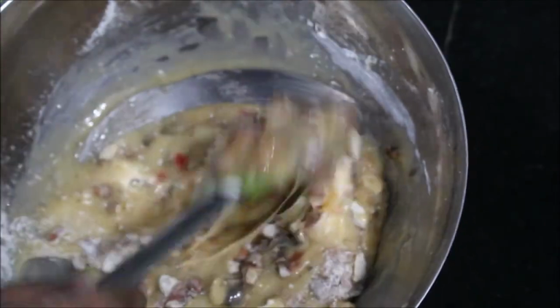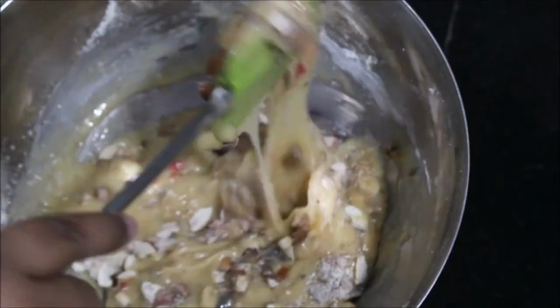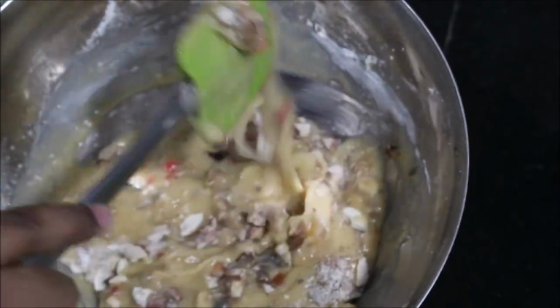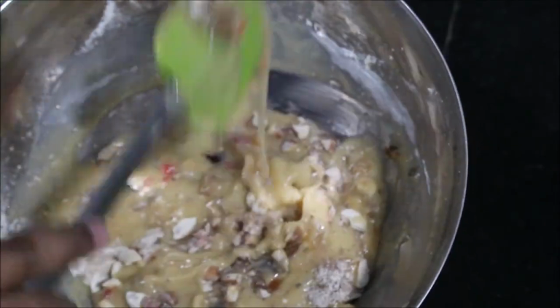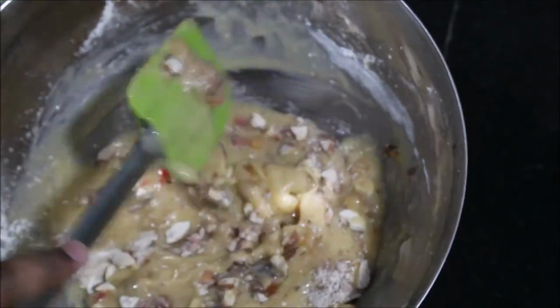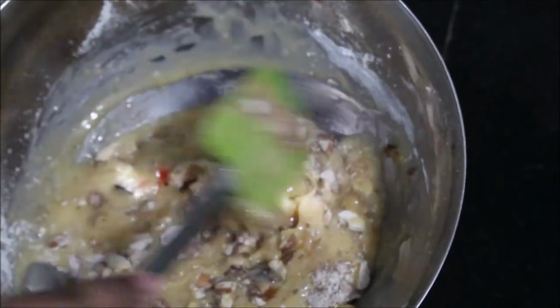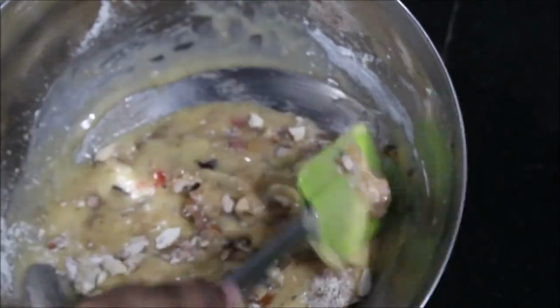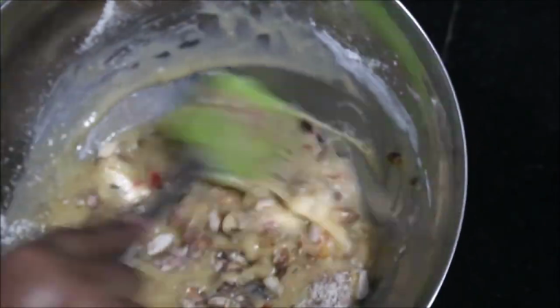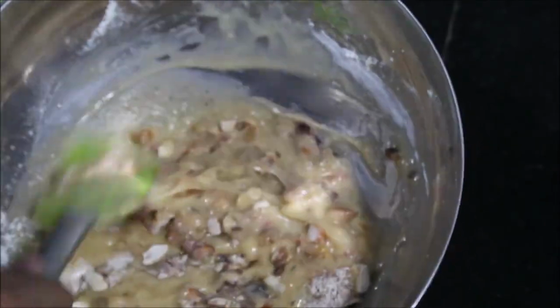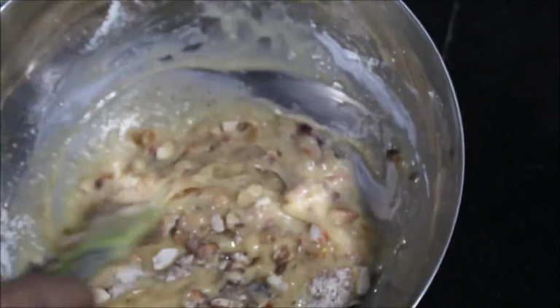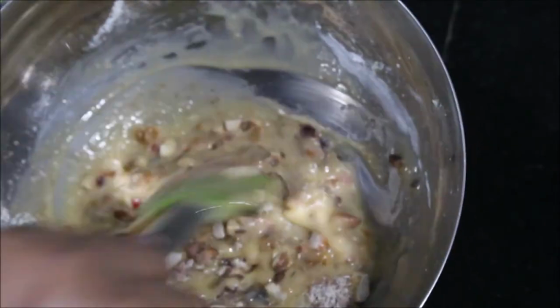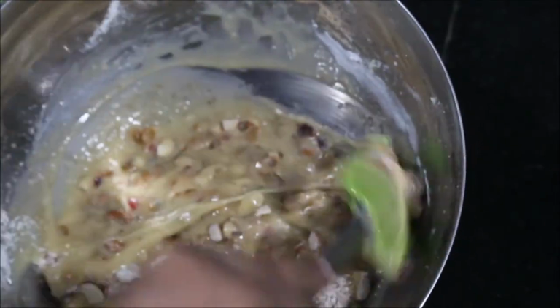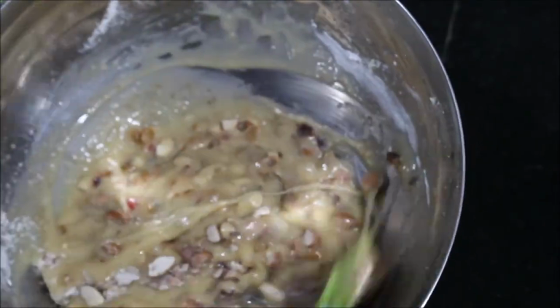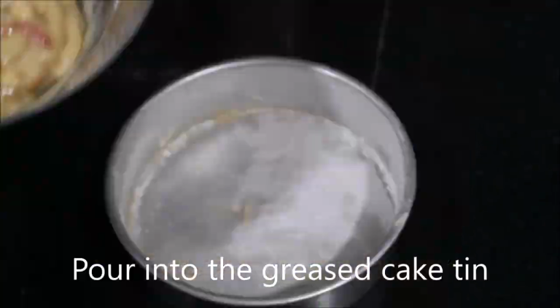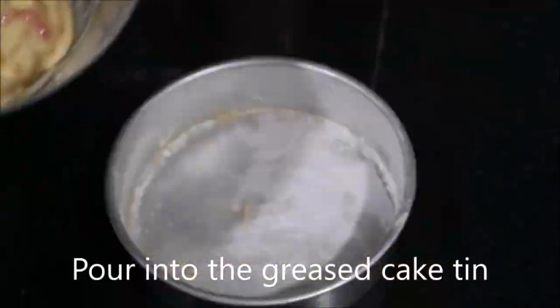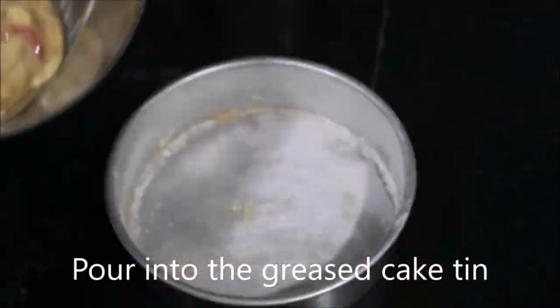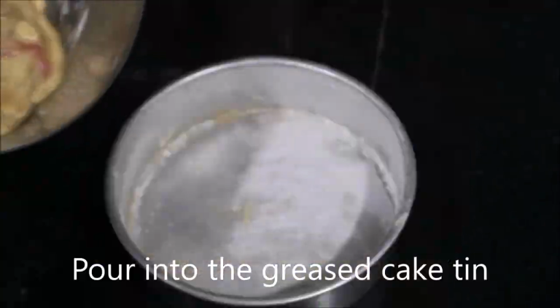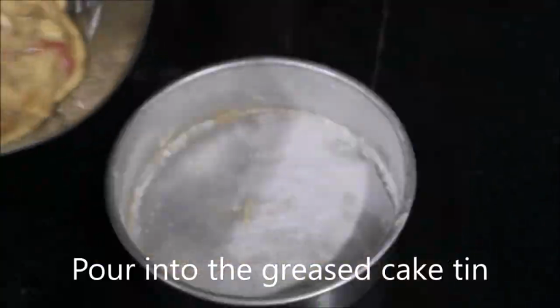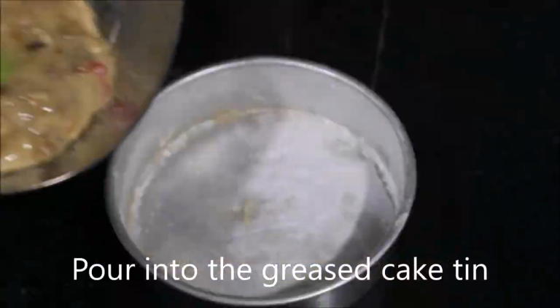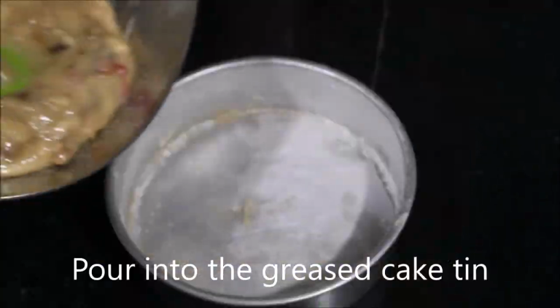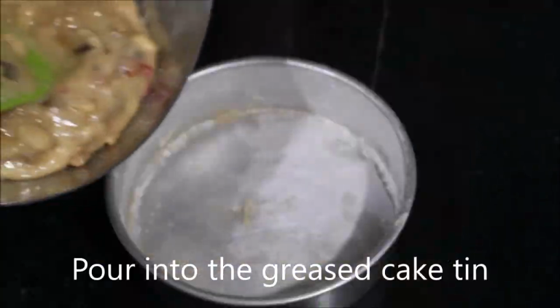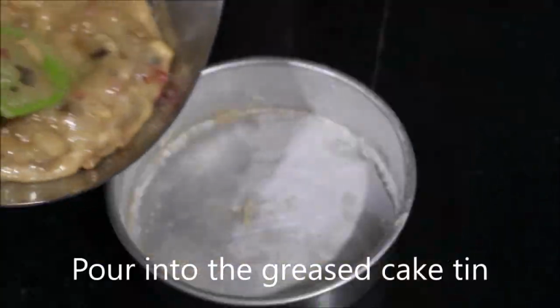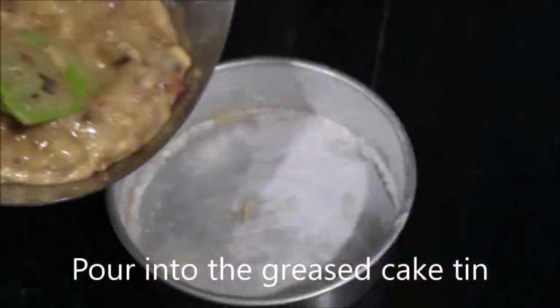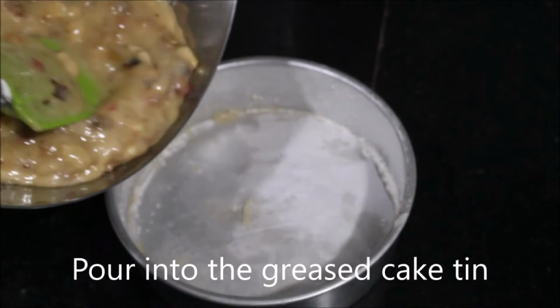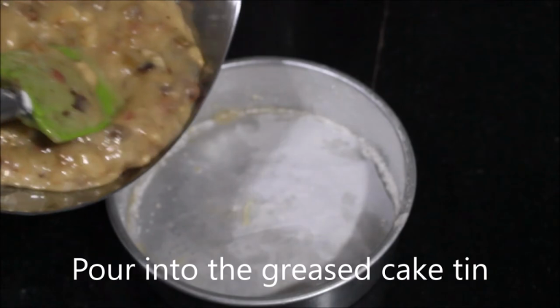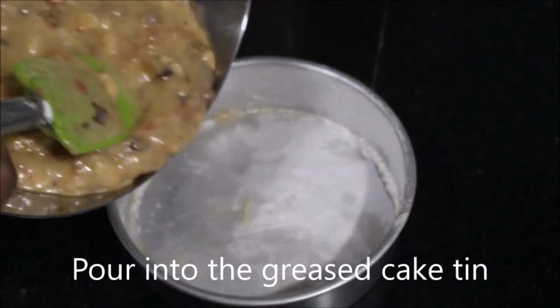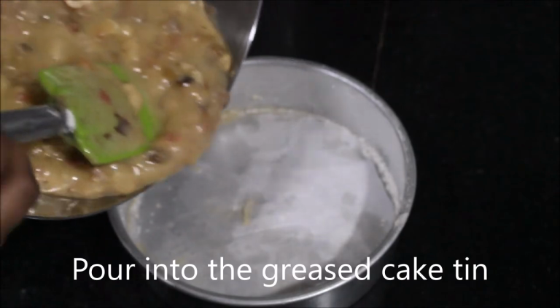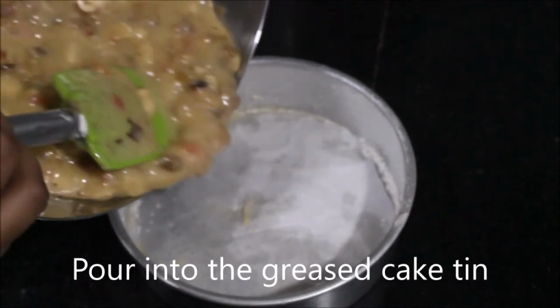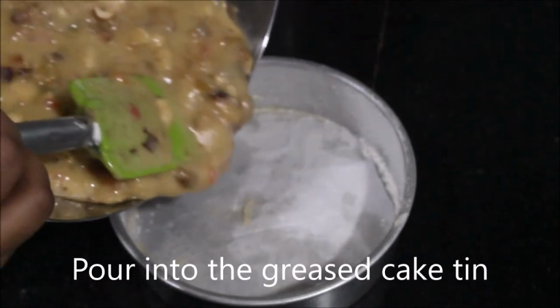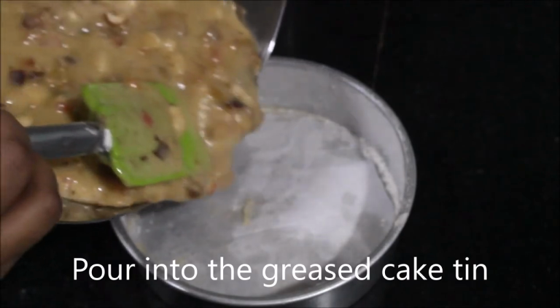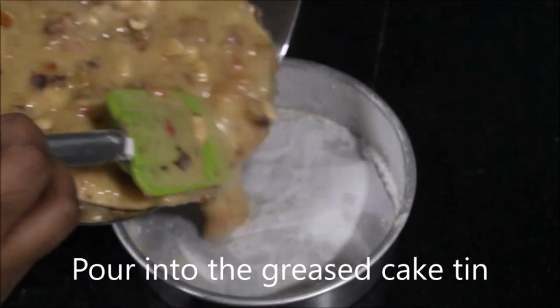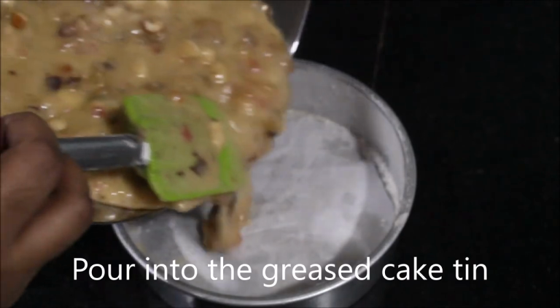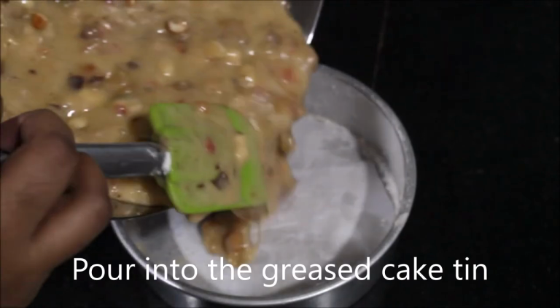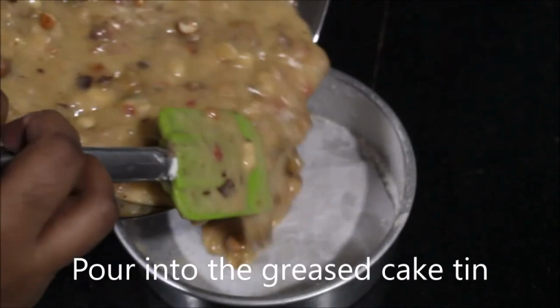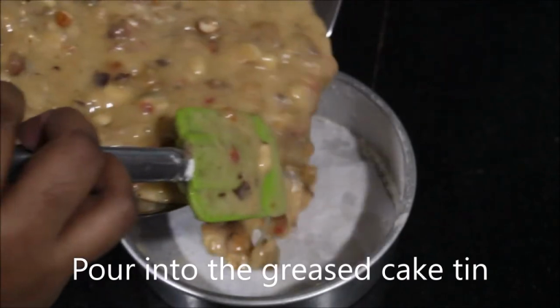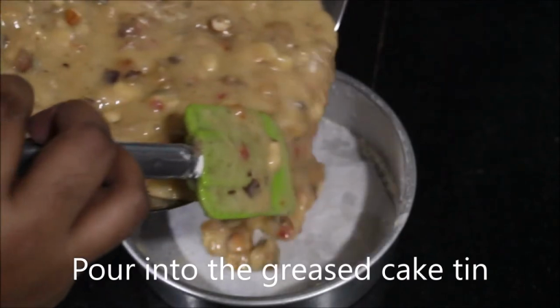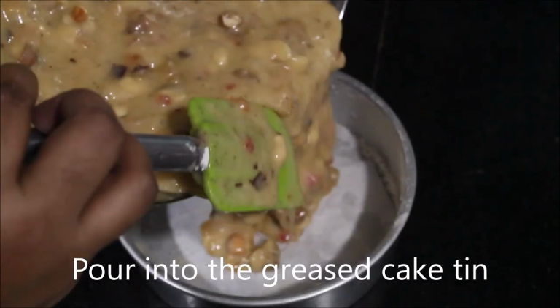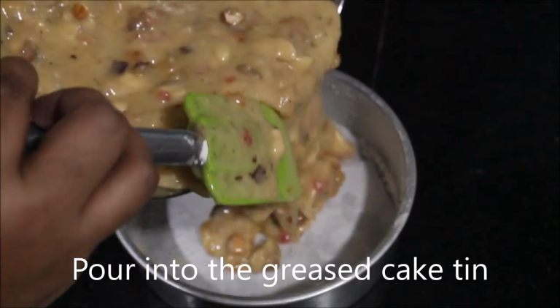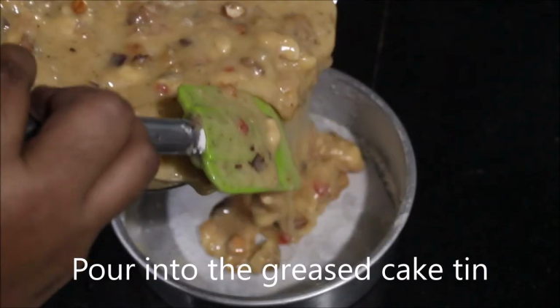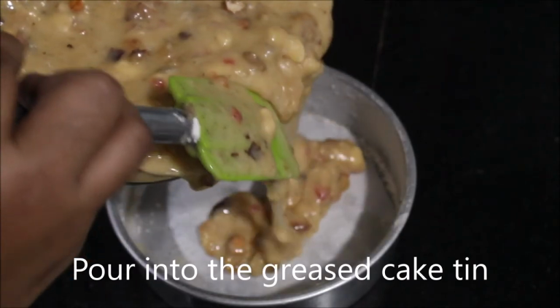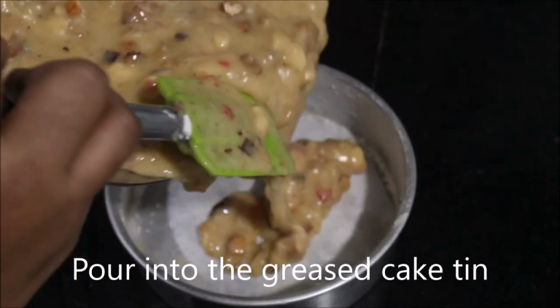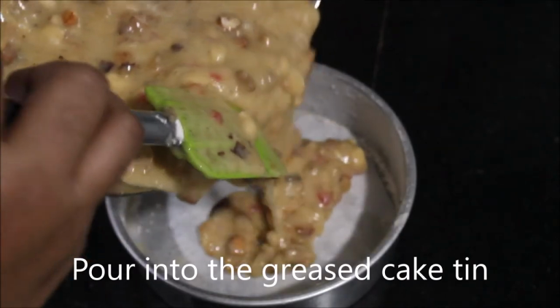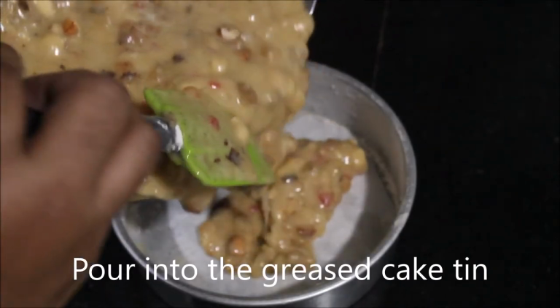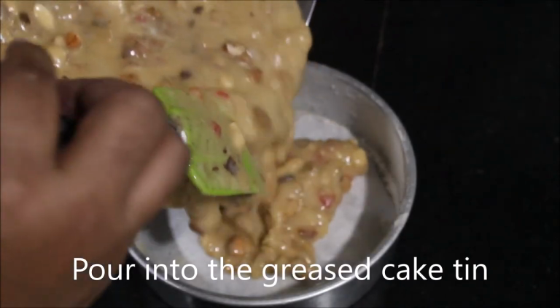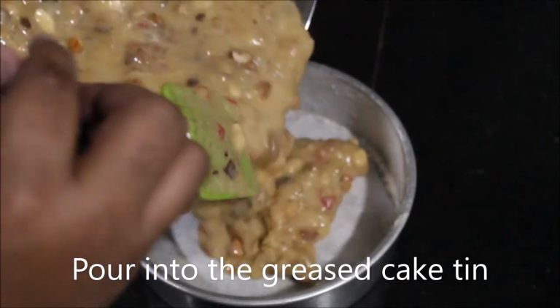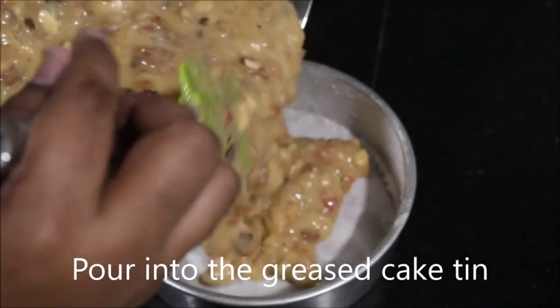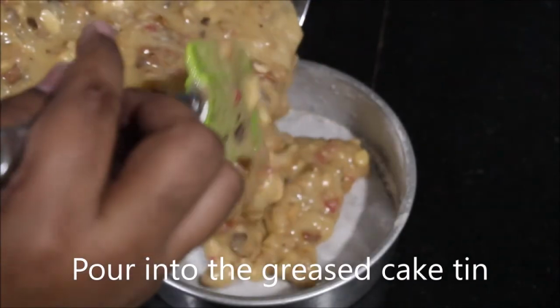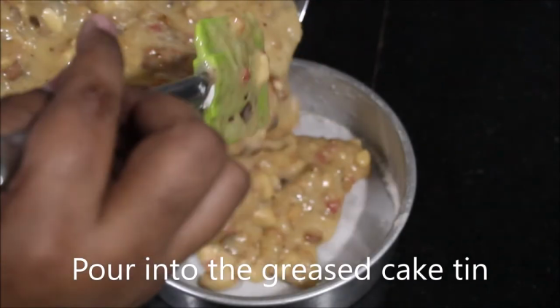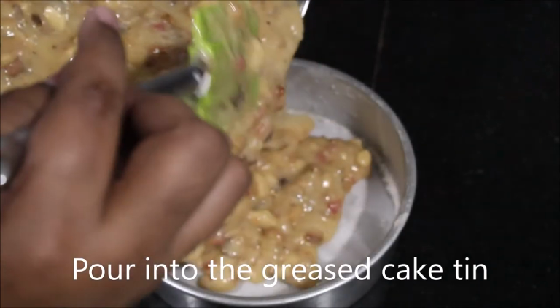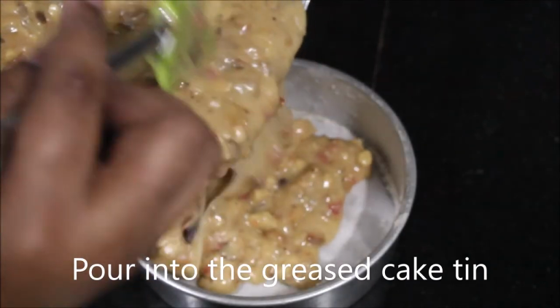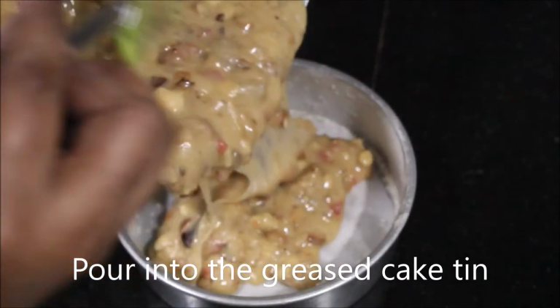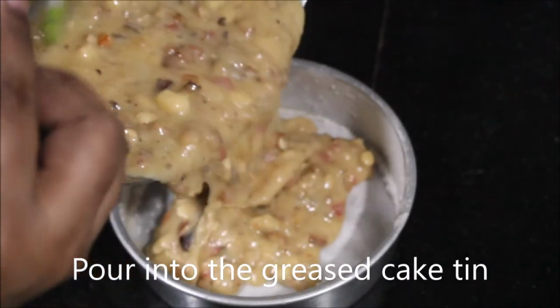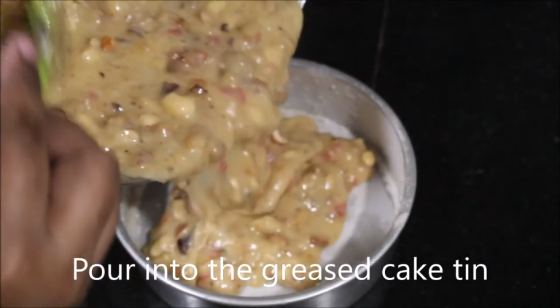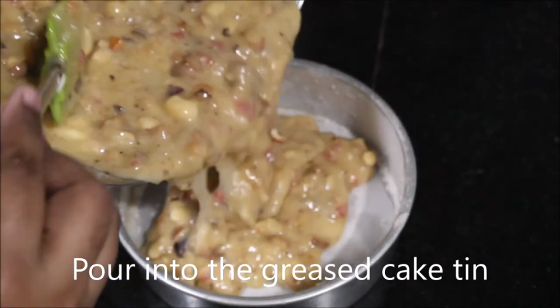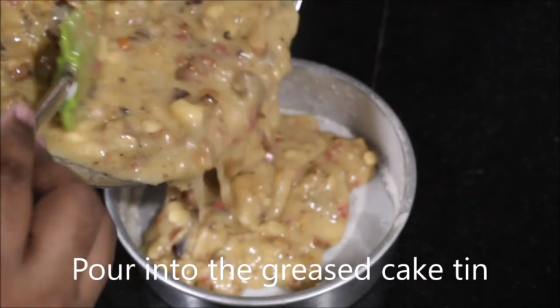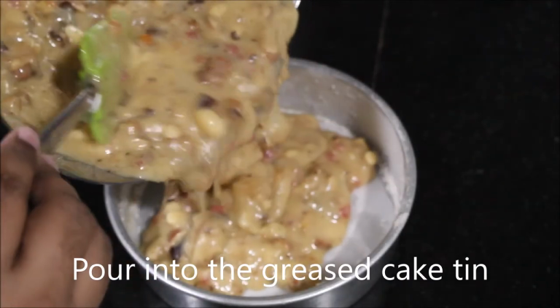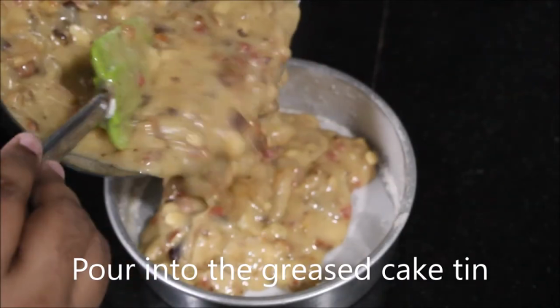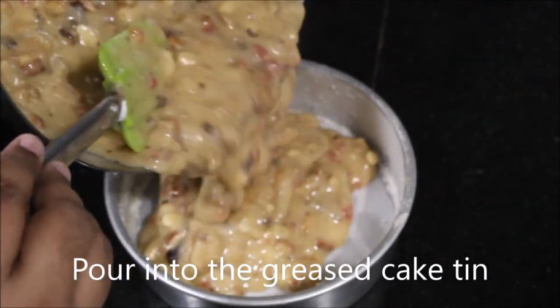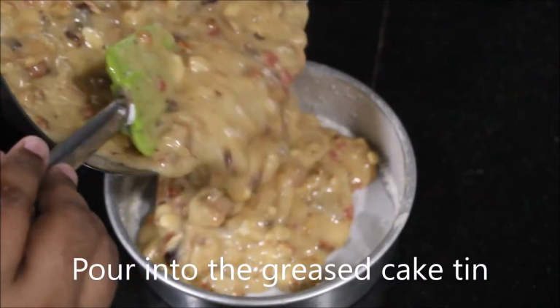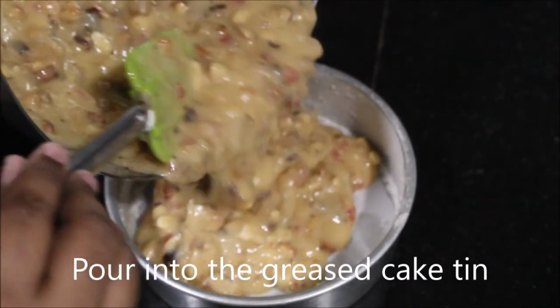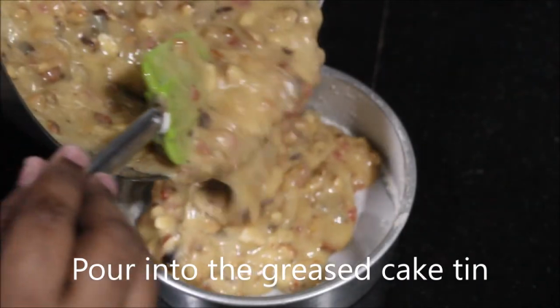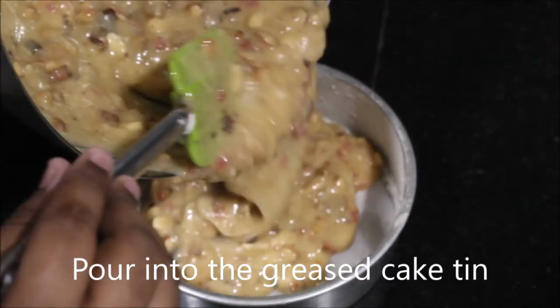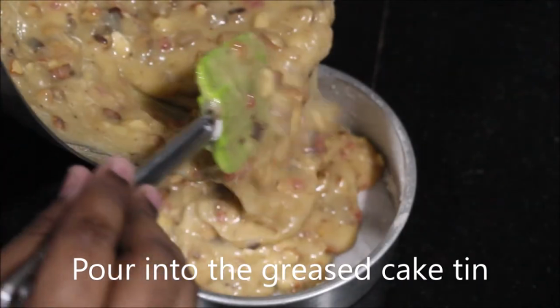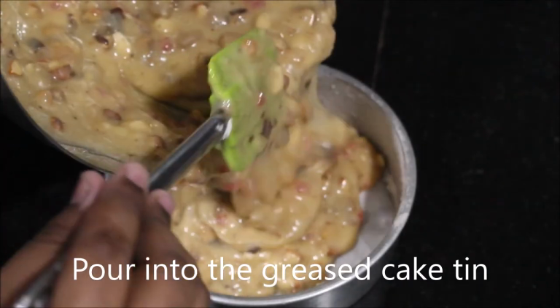Once everything is combined well, pour it in a greased cake tin and bake for 20-30 minutes in a preheated oven.